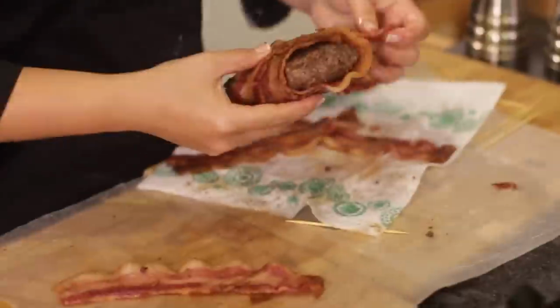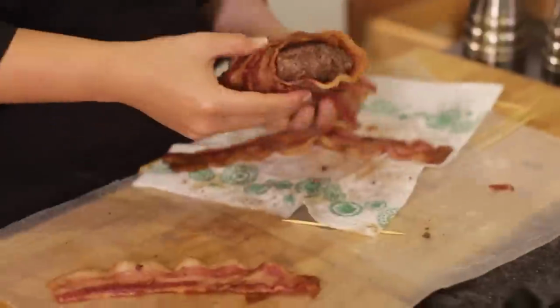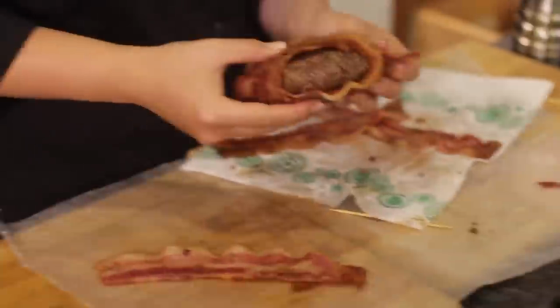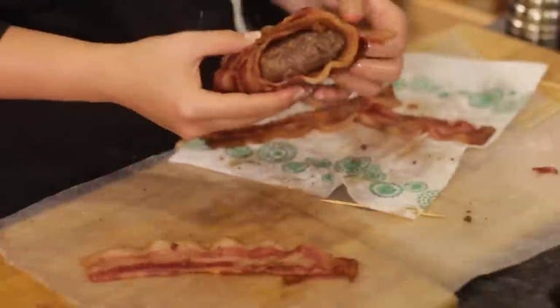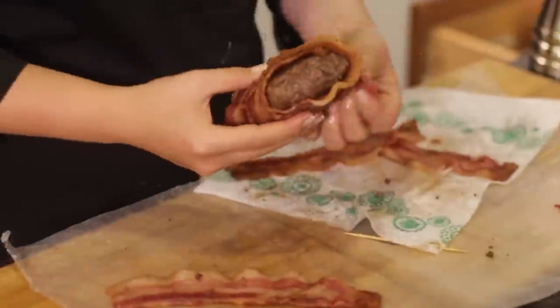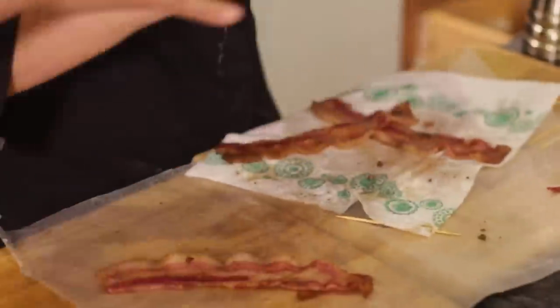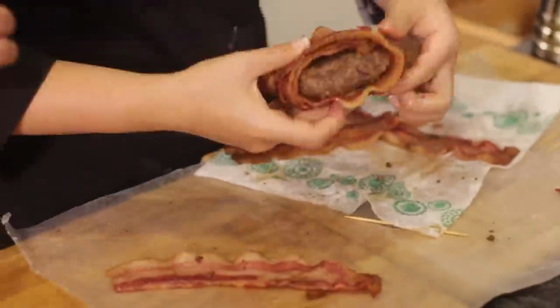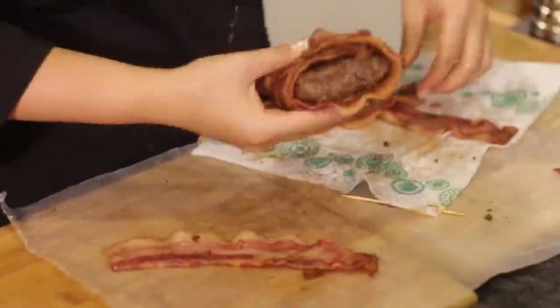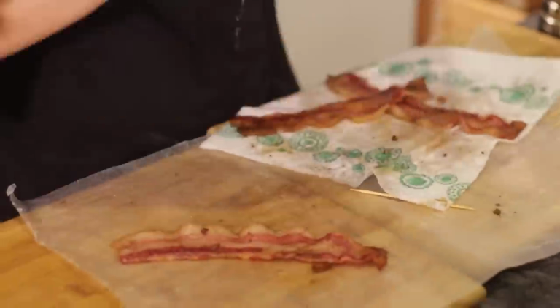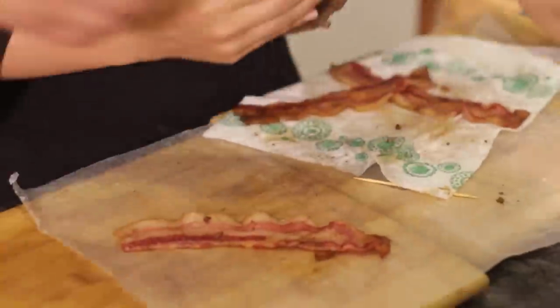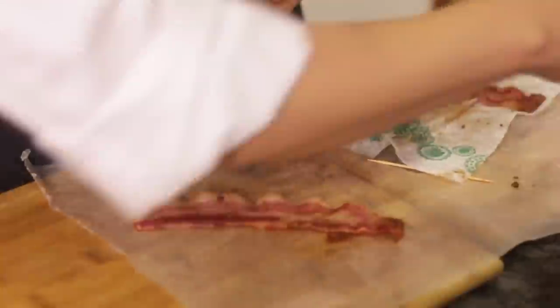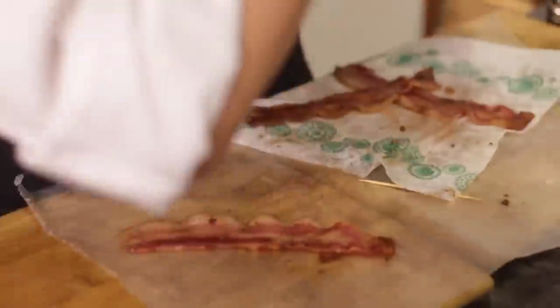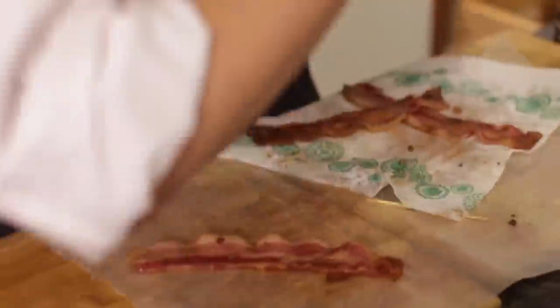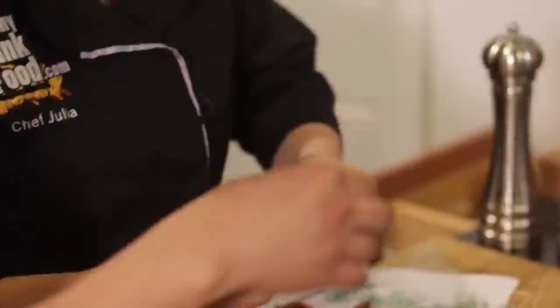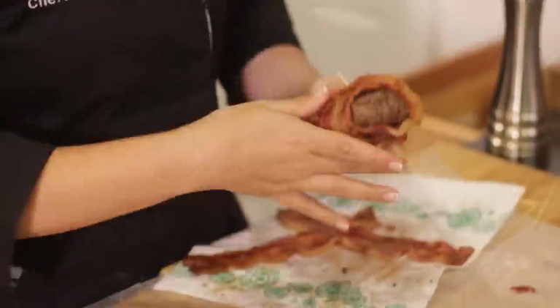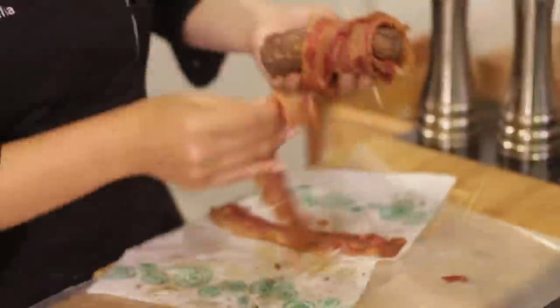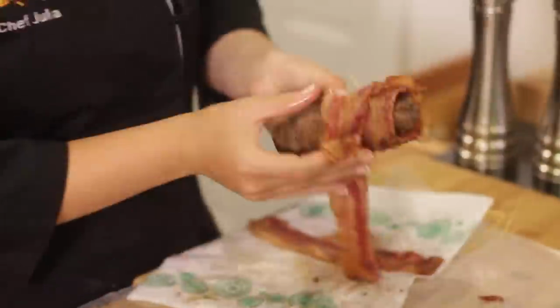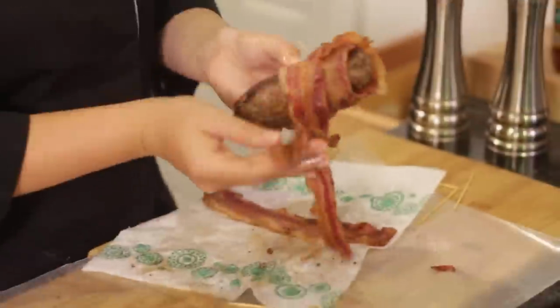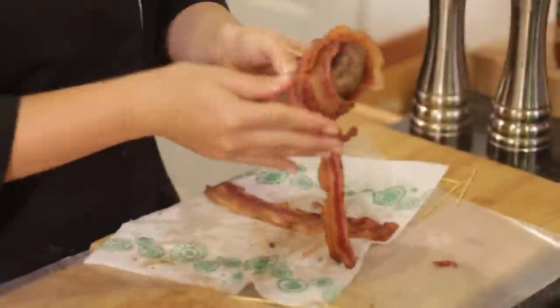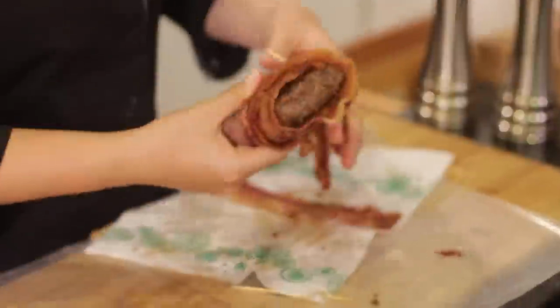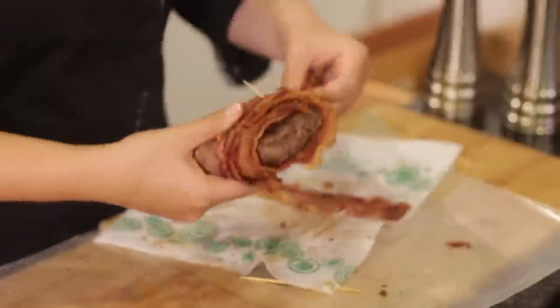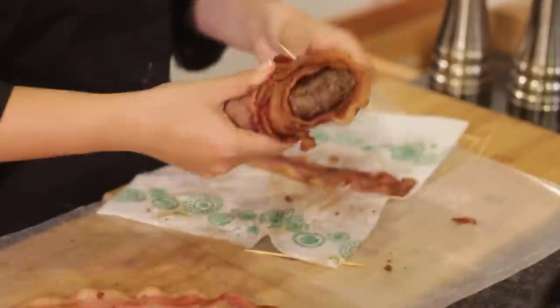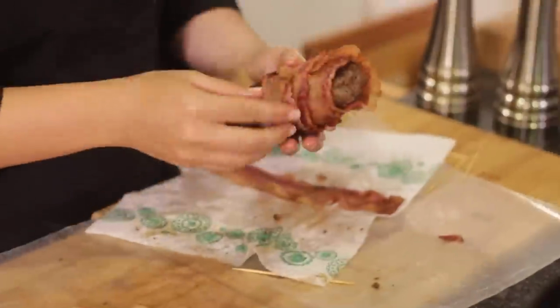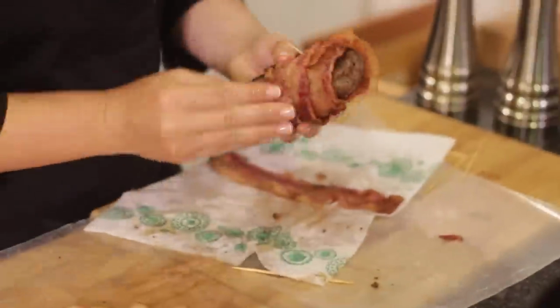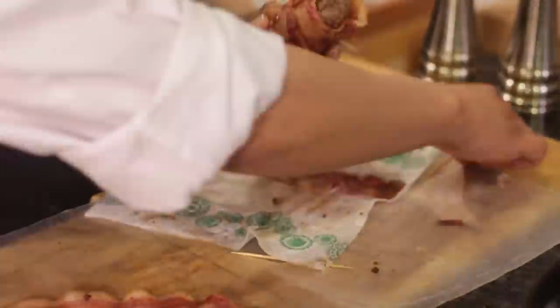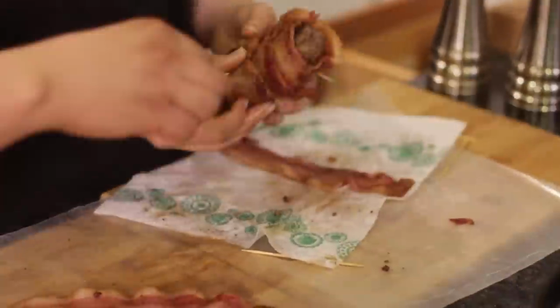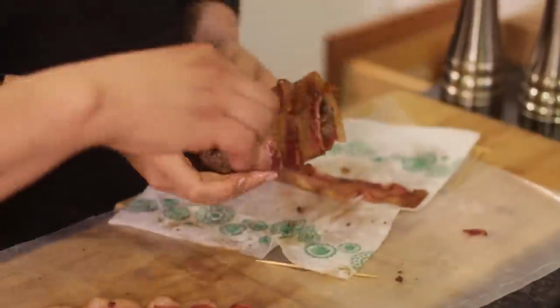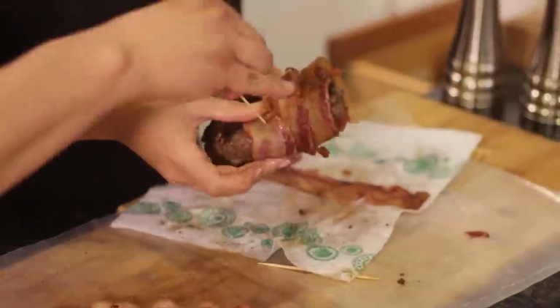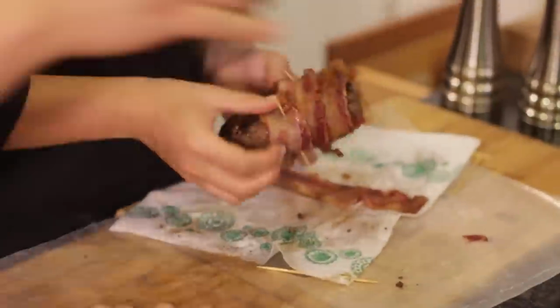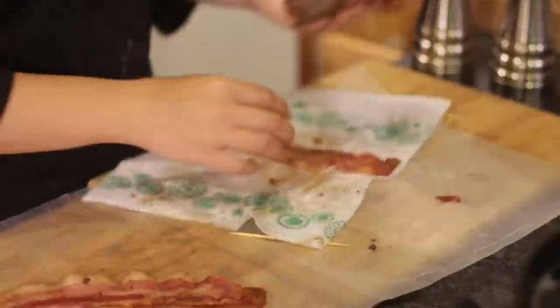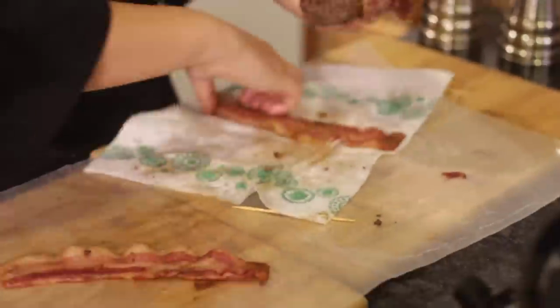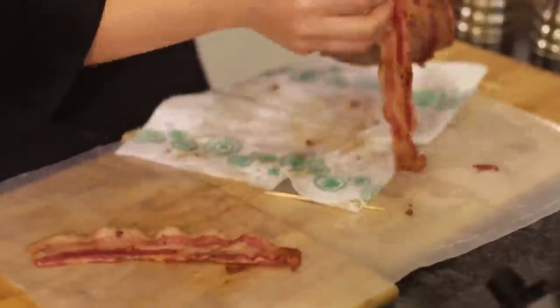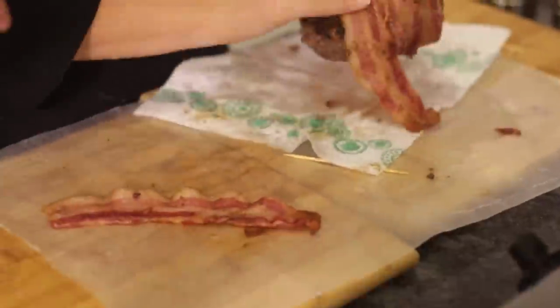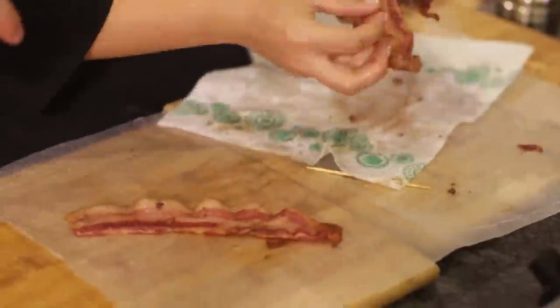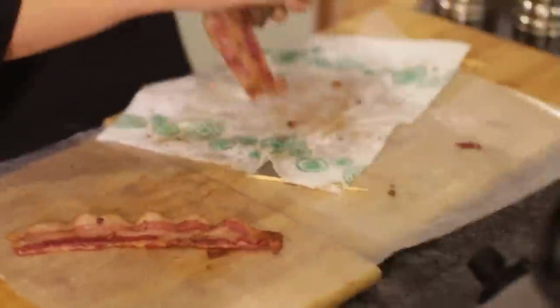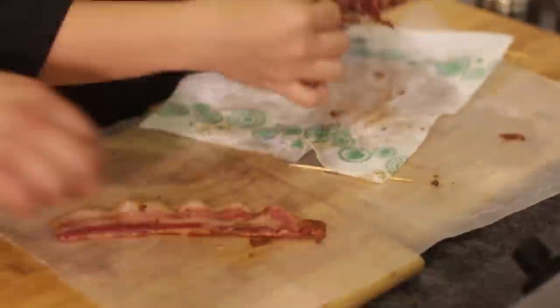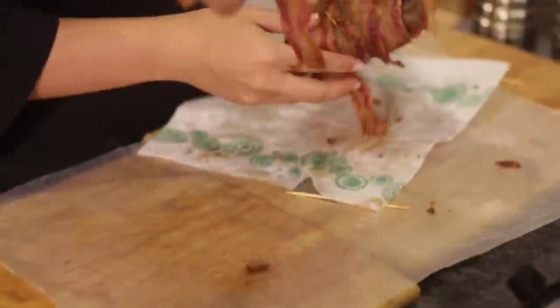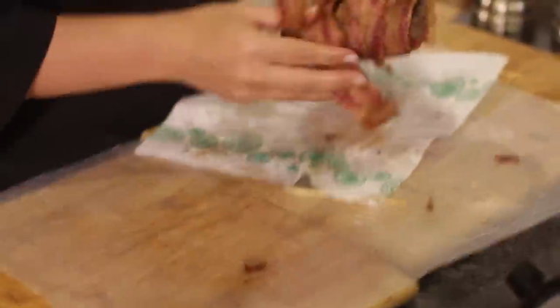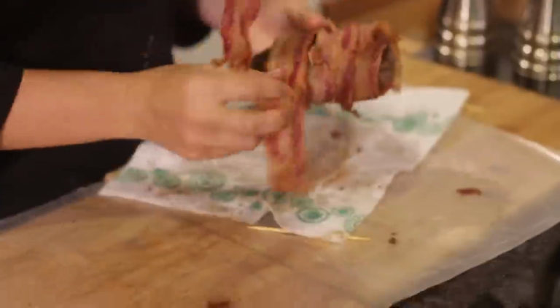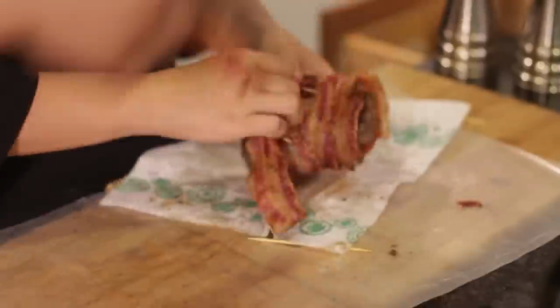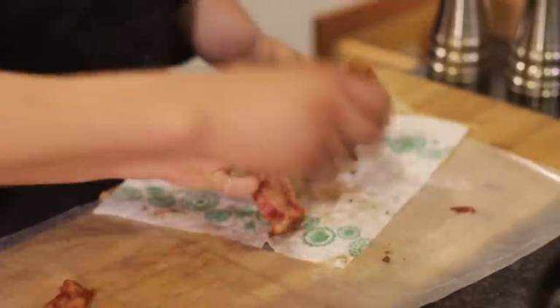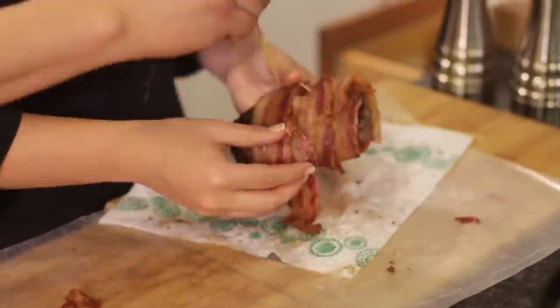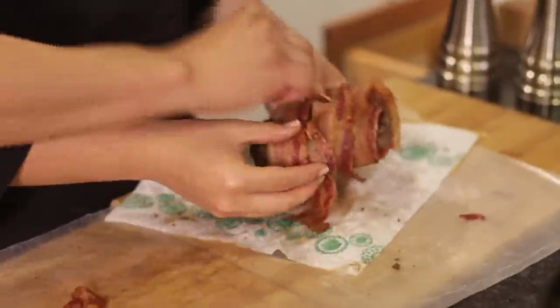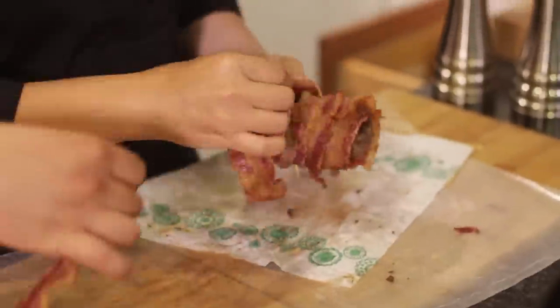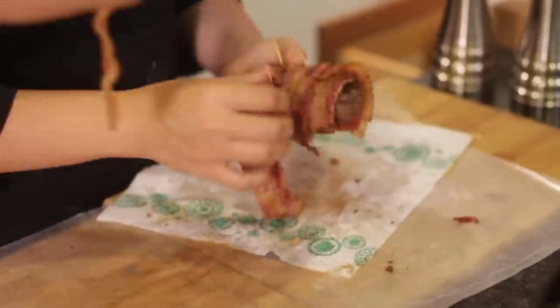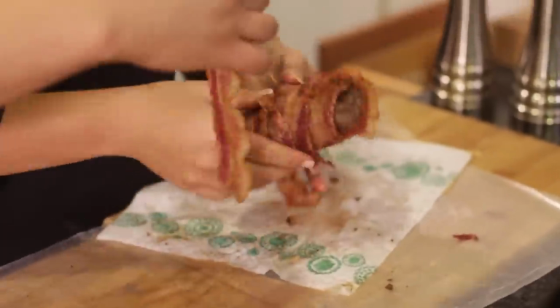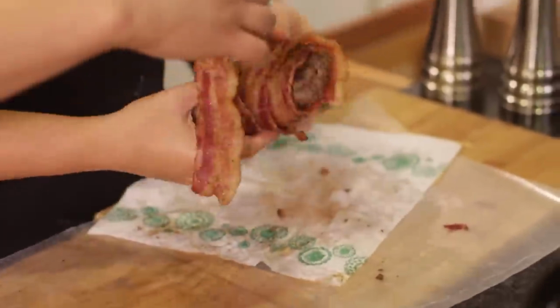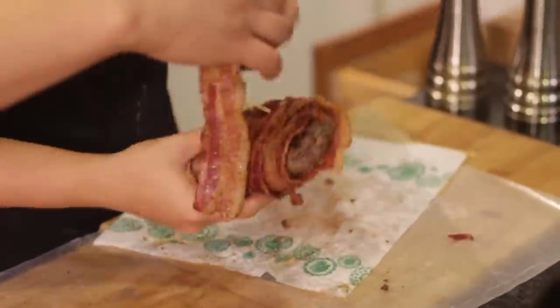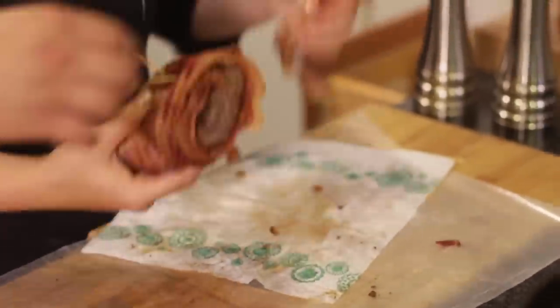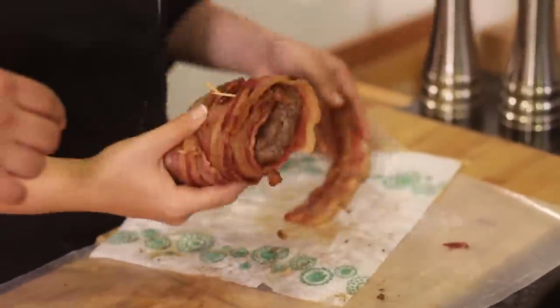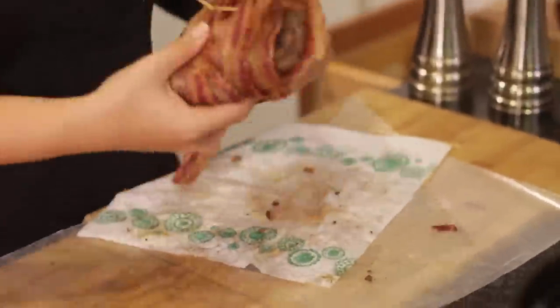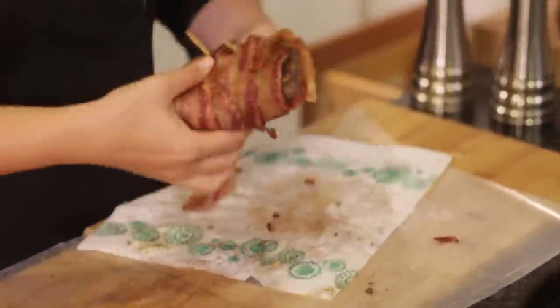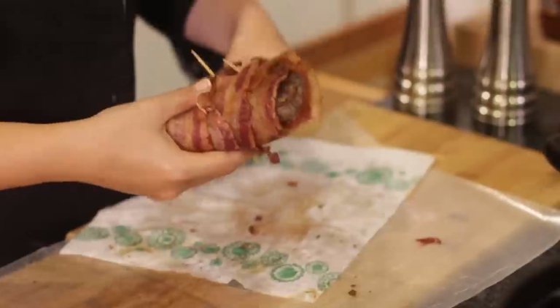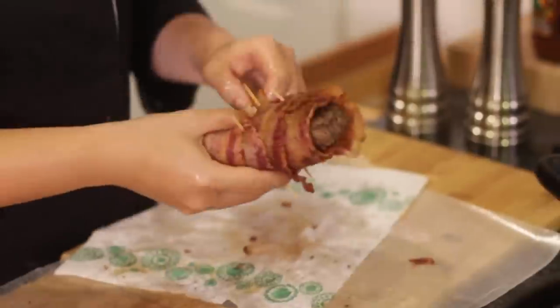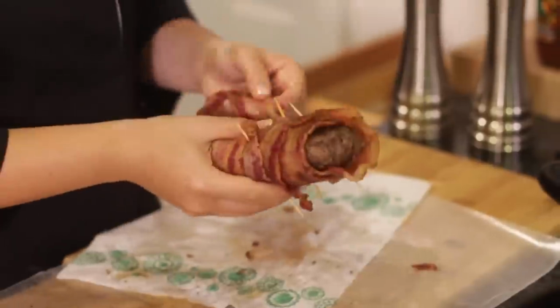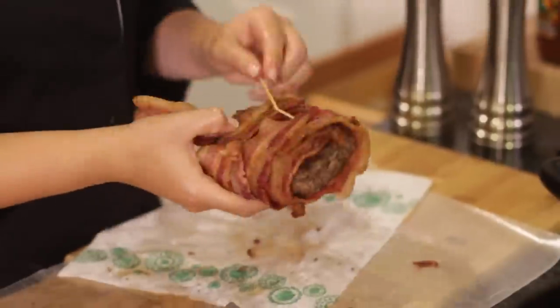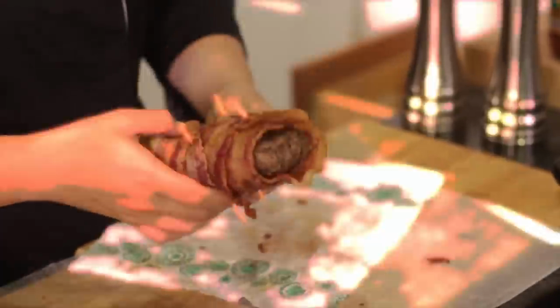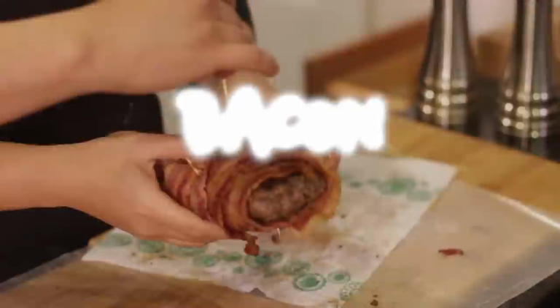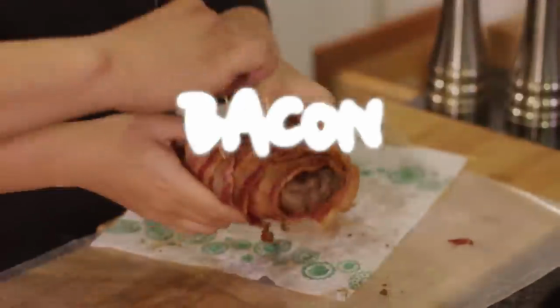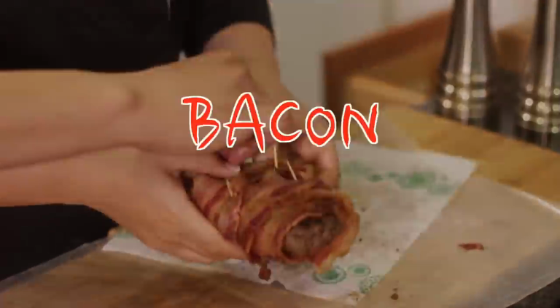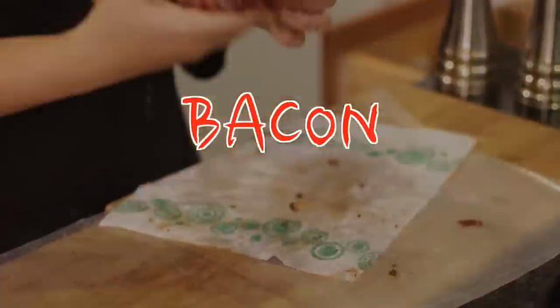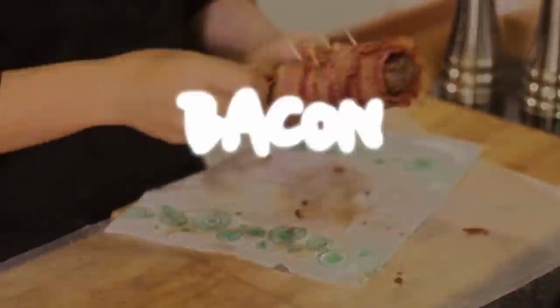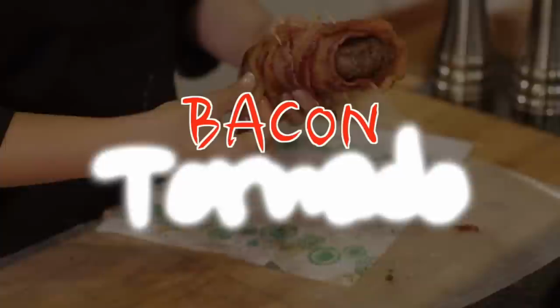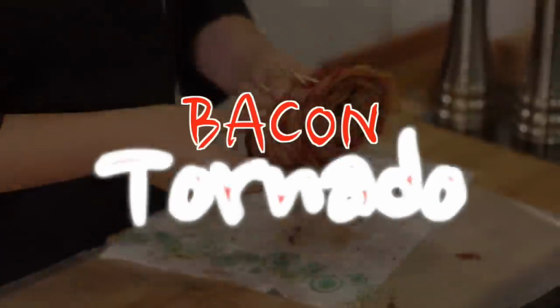We basically just wrap the bacon strips around it, holding them together with toothpicks, creating what I like to call a Bacon Tornado.